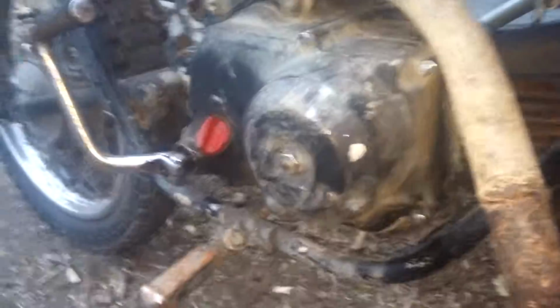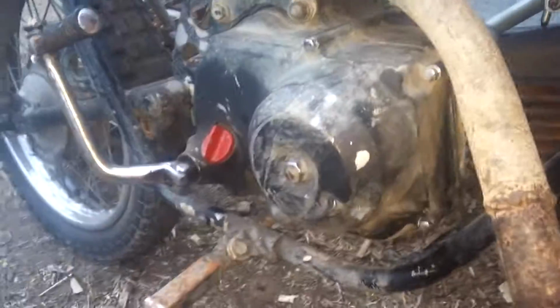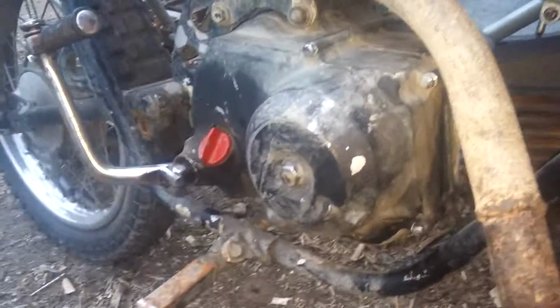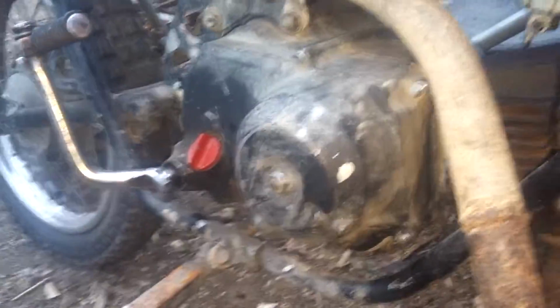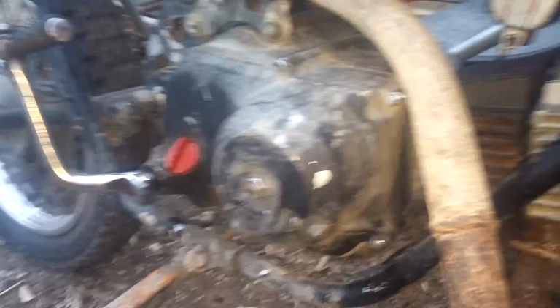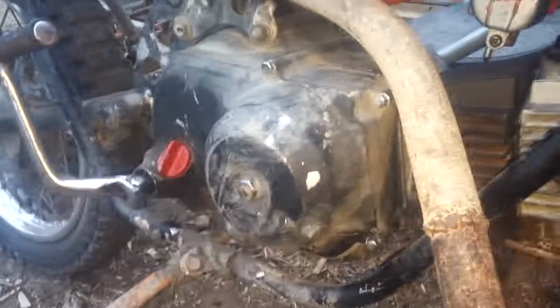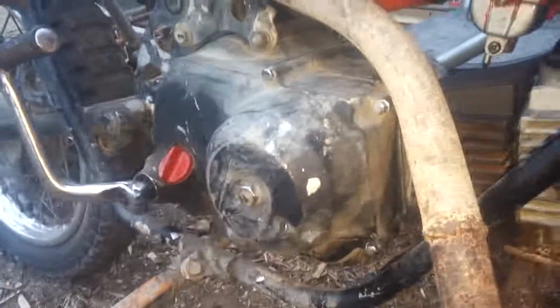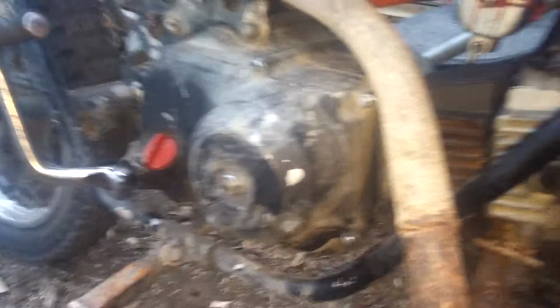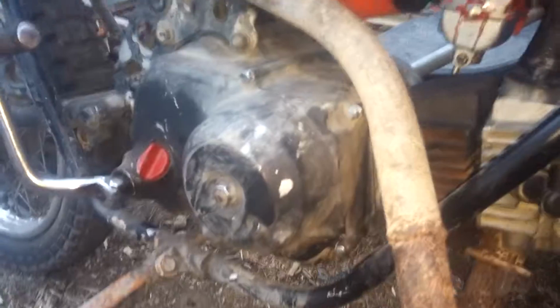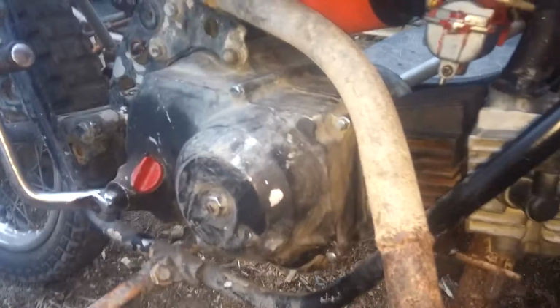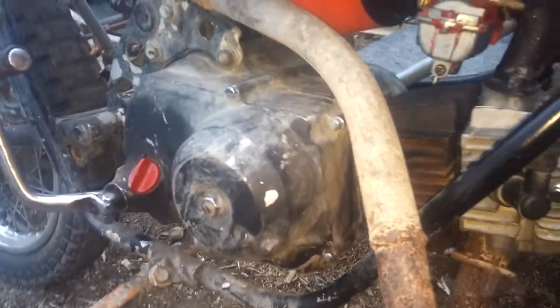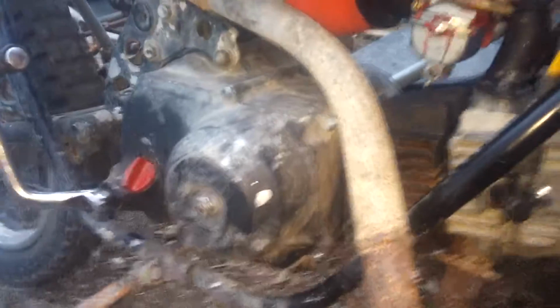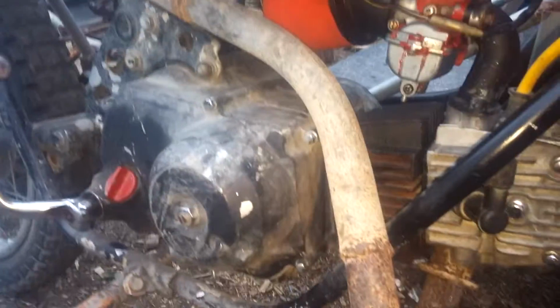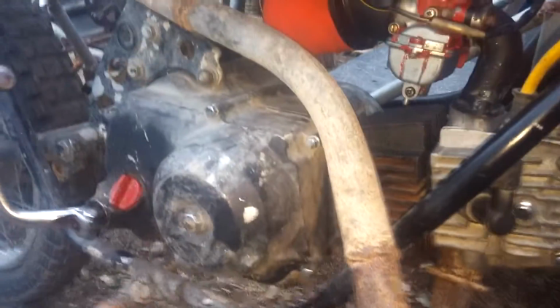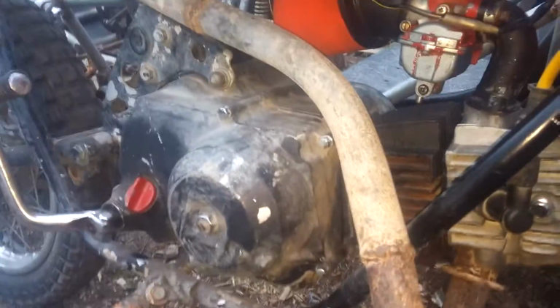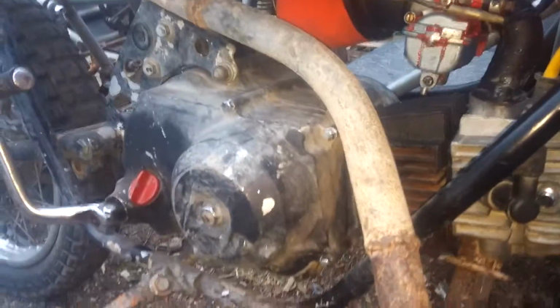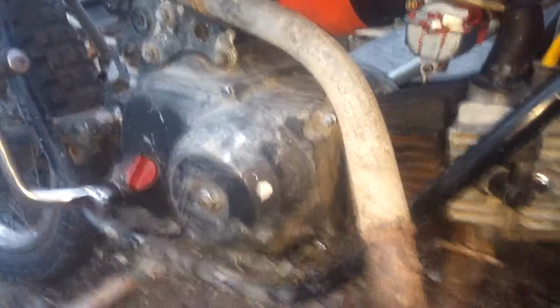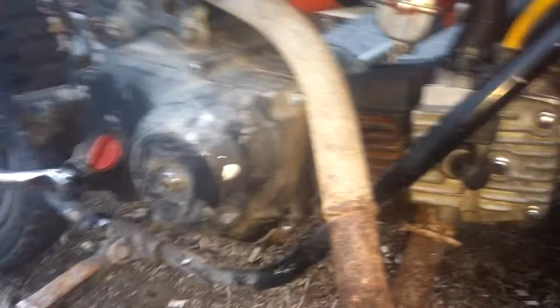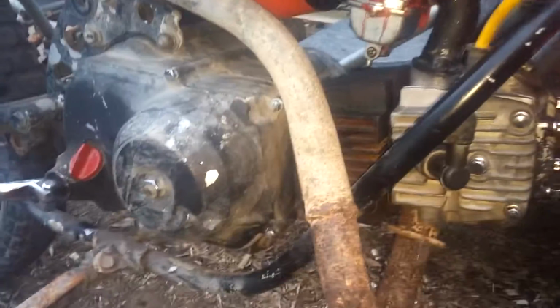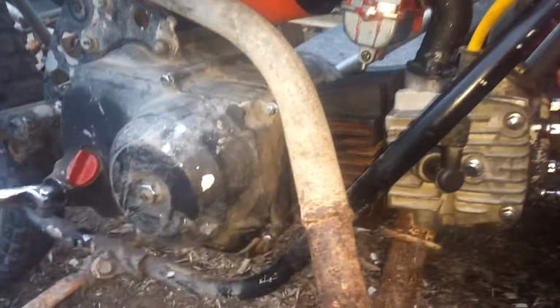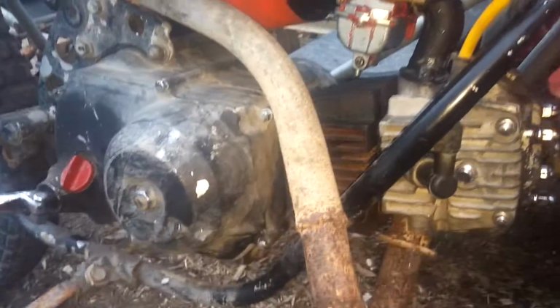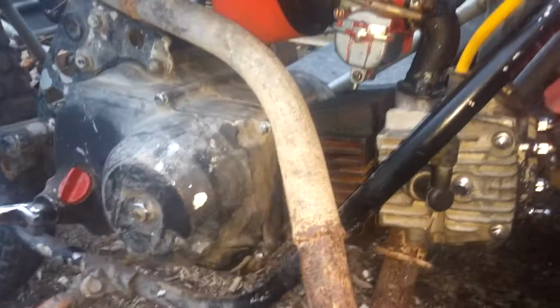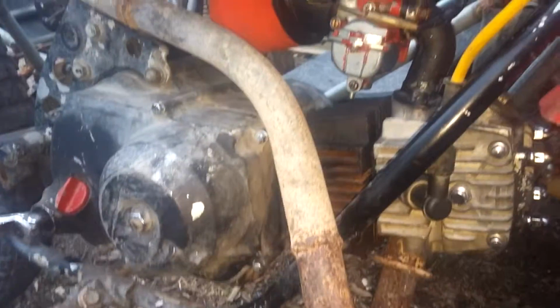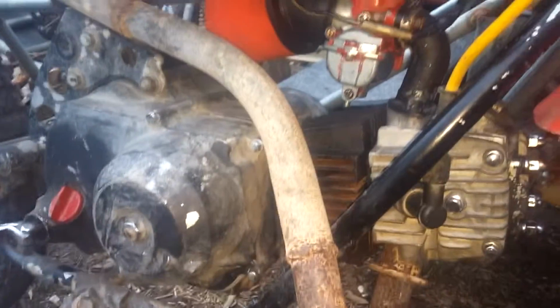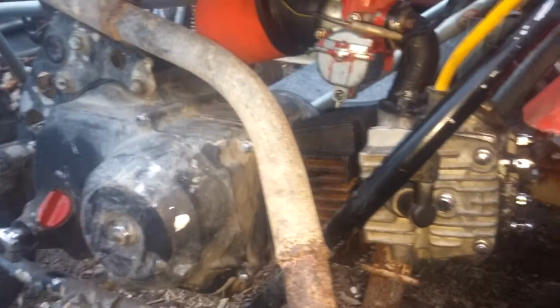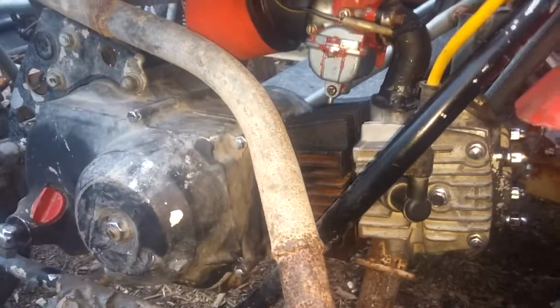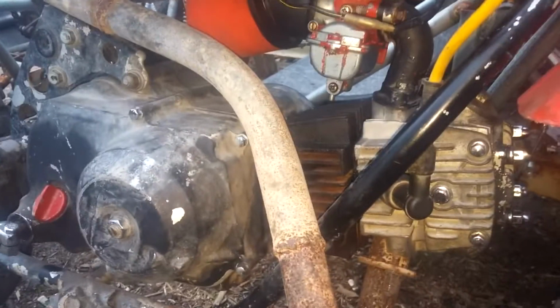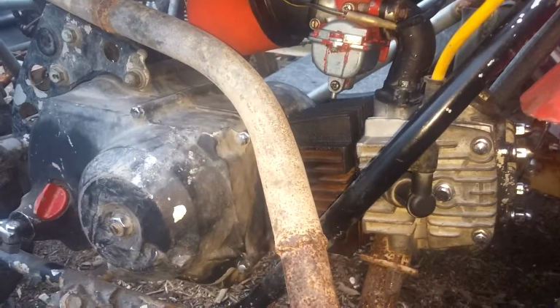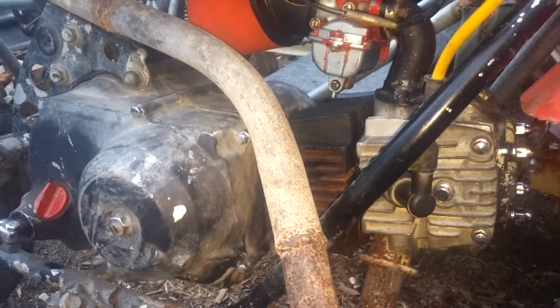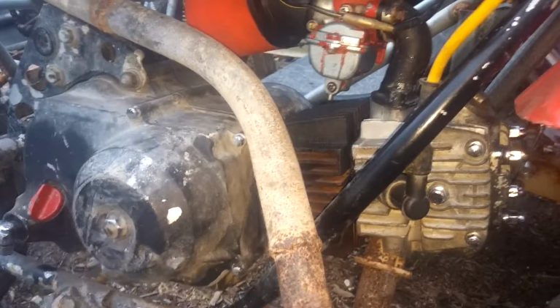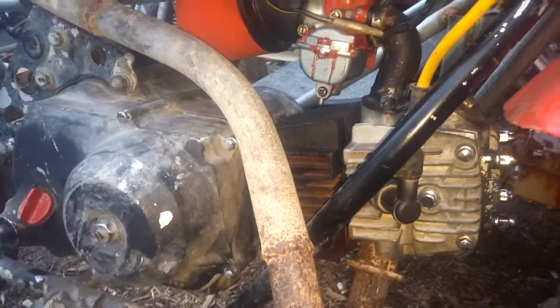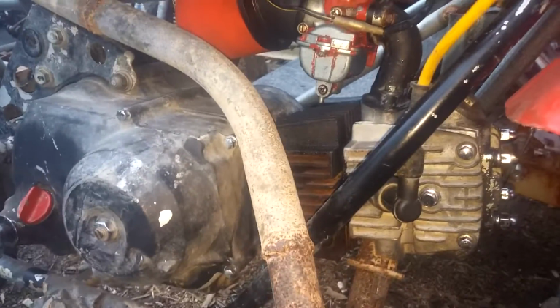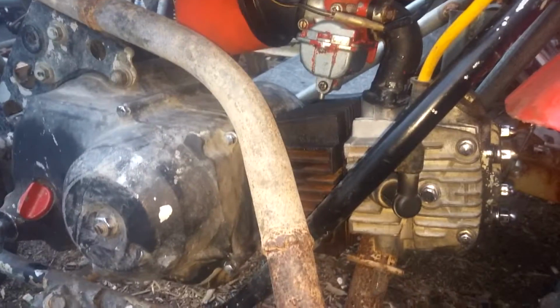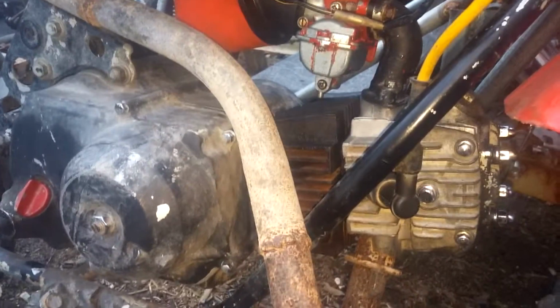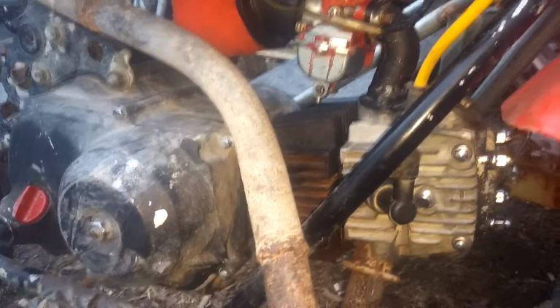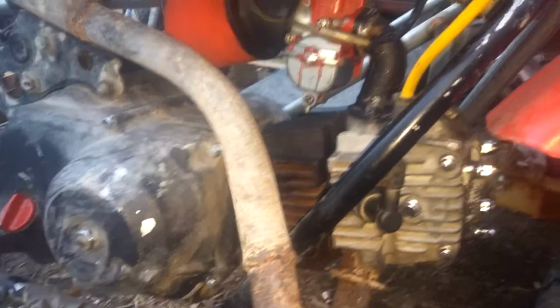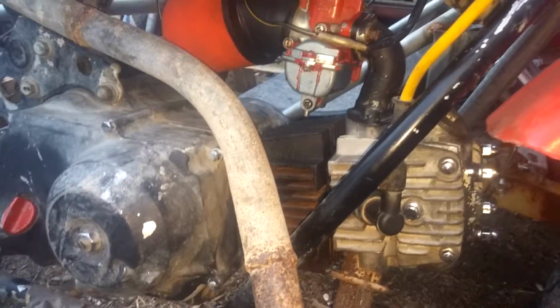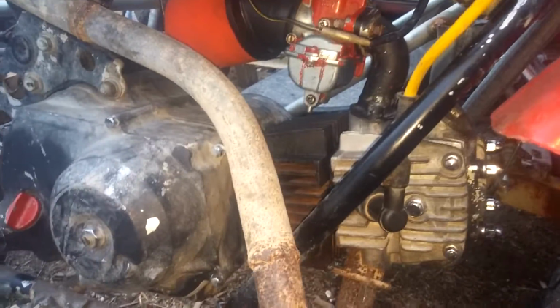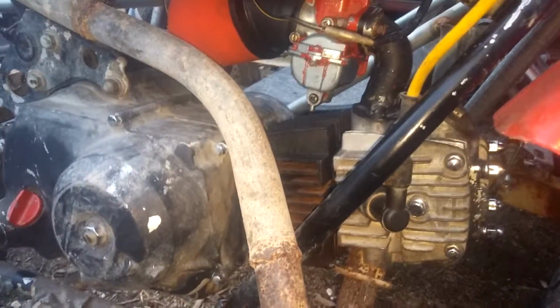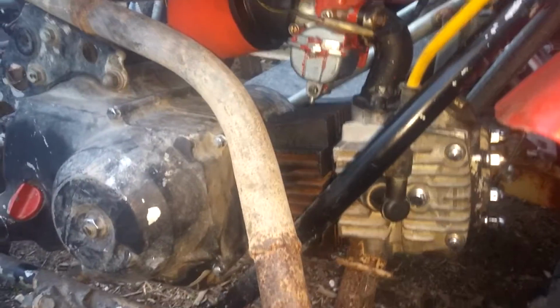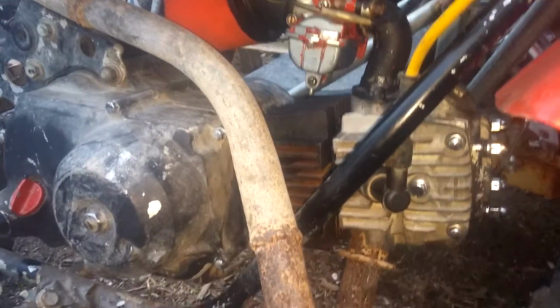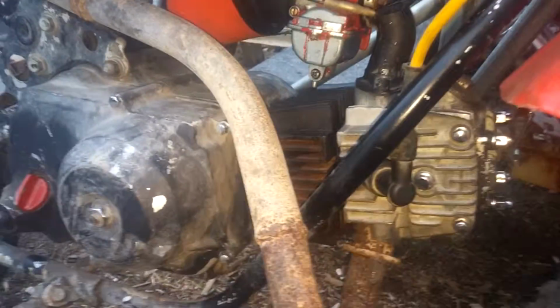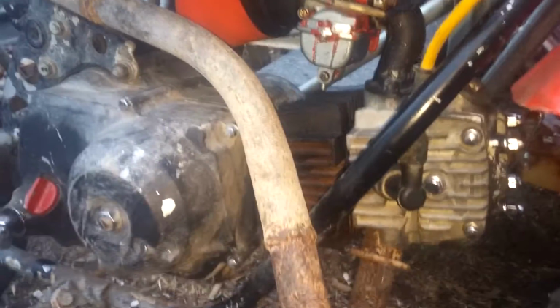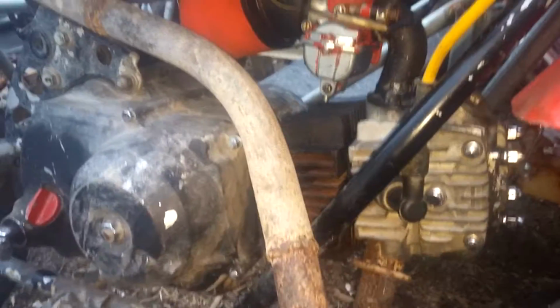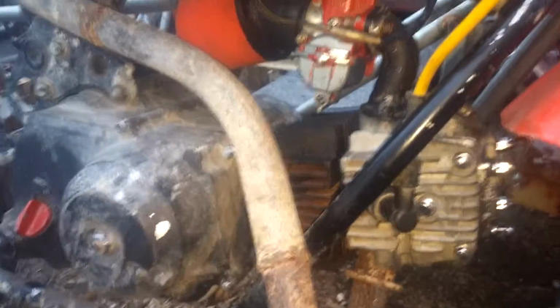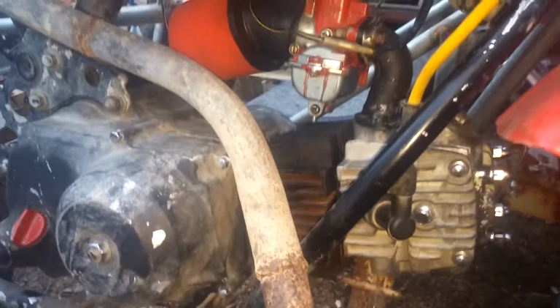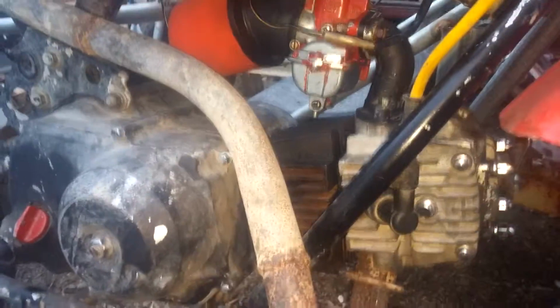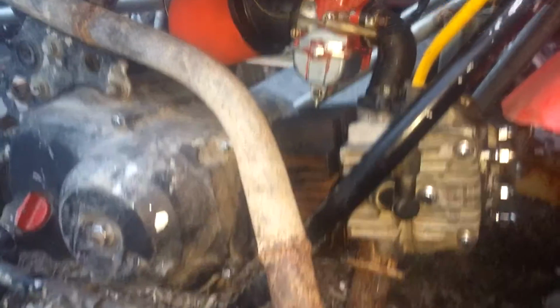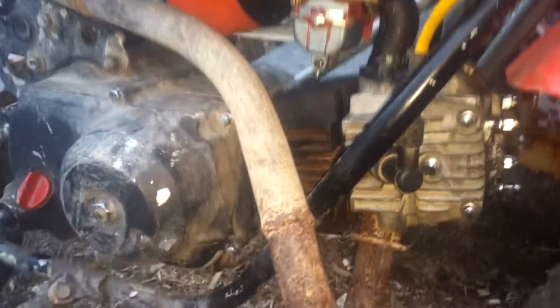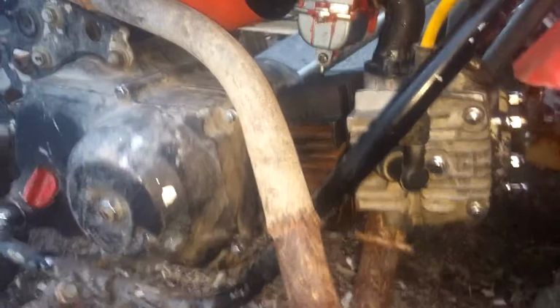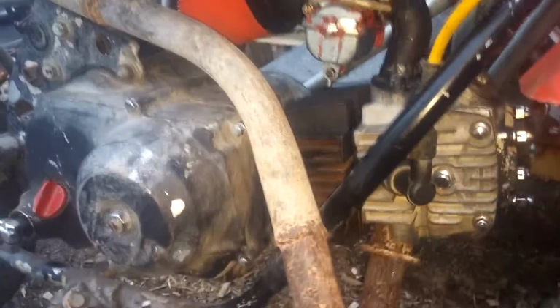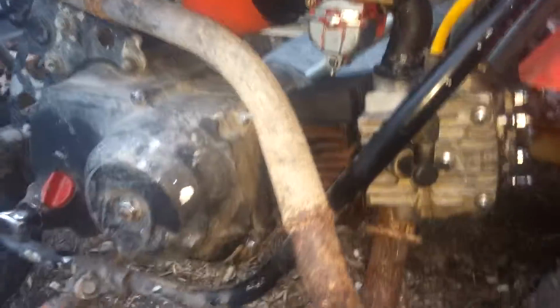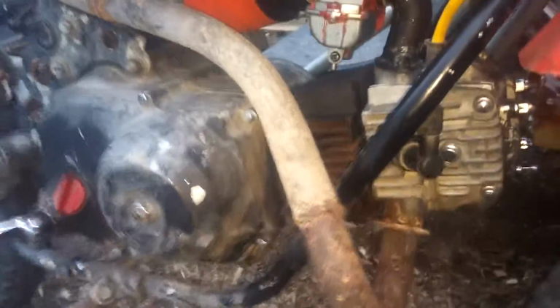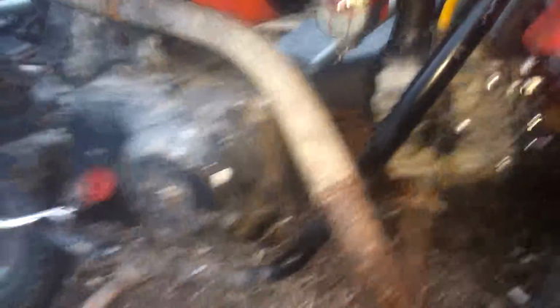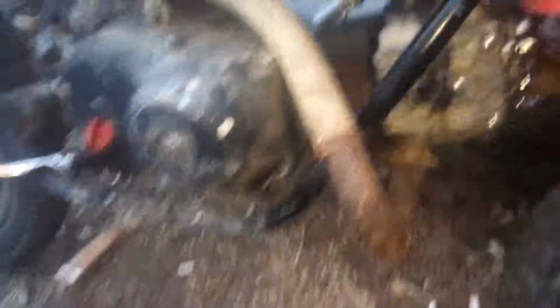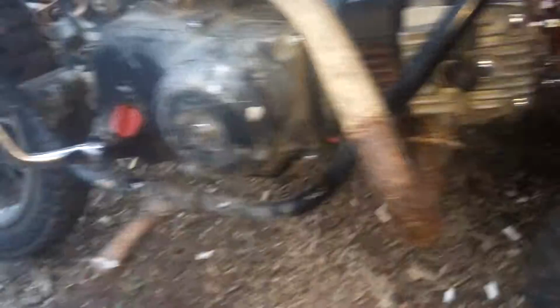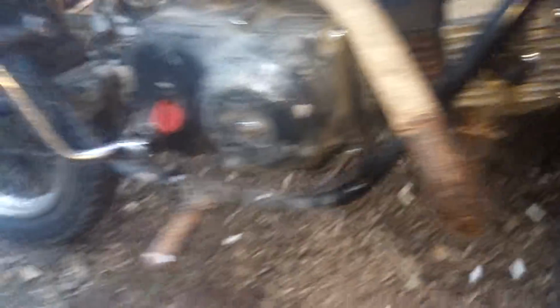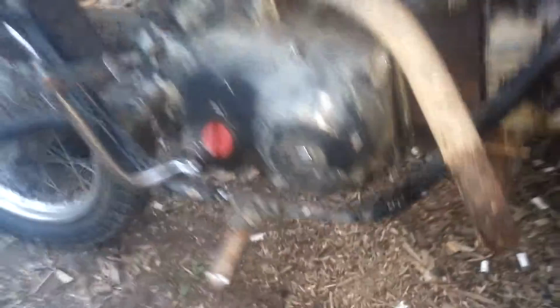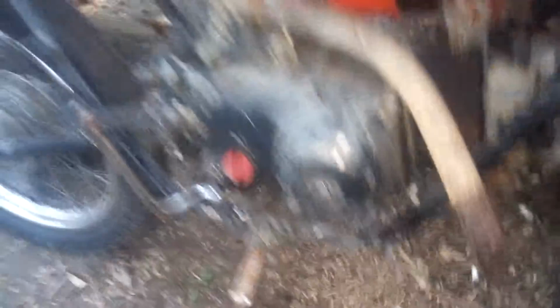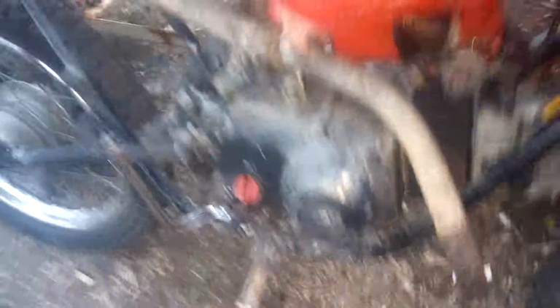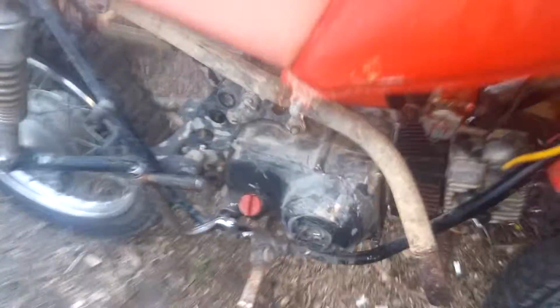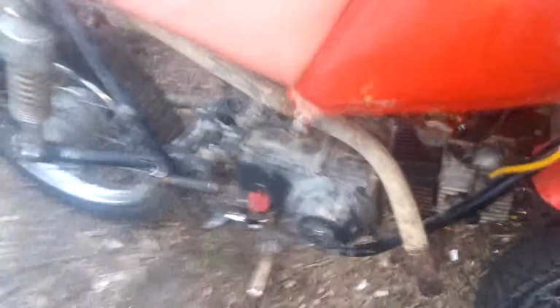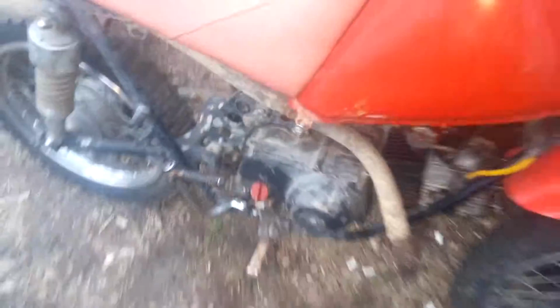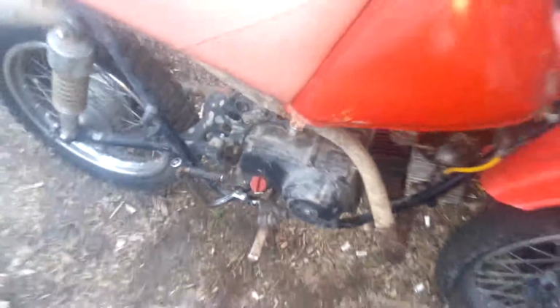Yeah, it's running pretty good considering I just rebuilt it, kicked it three times and started. Should be pretty good to go.